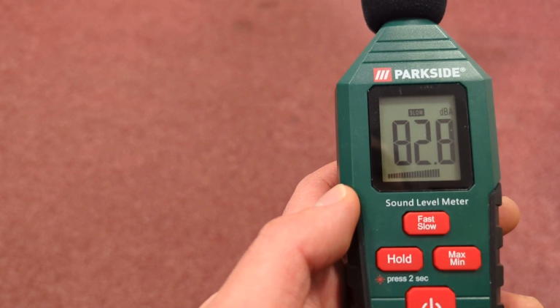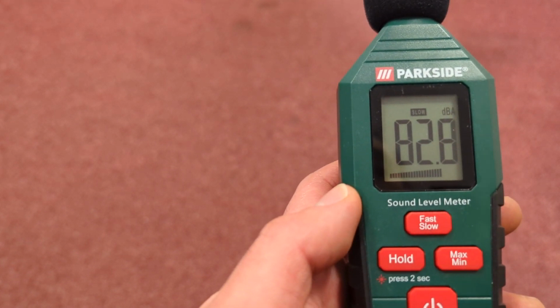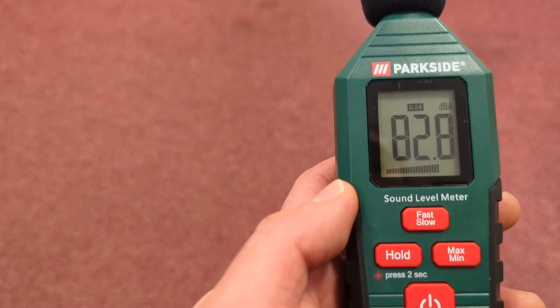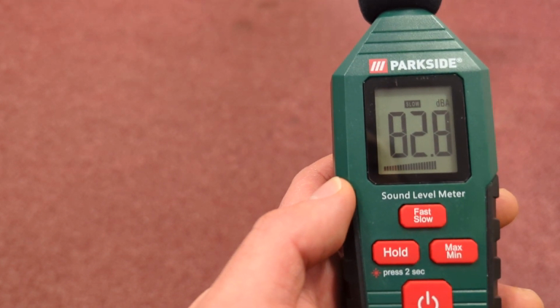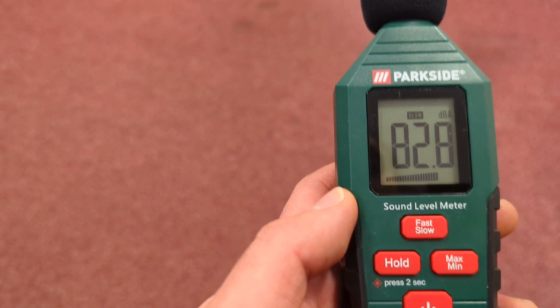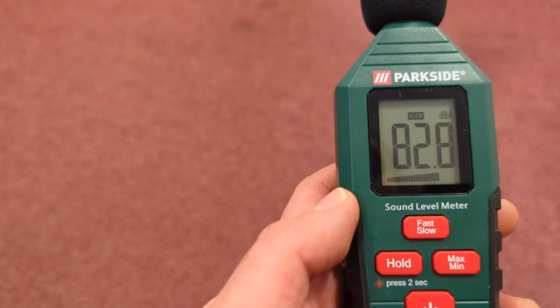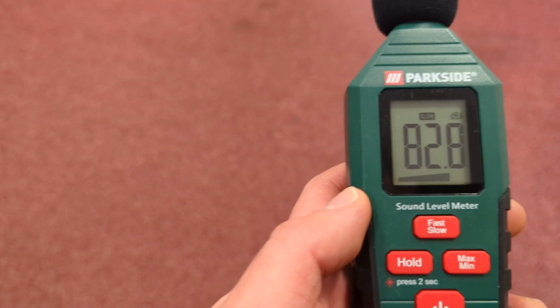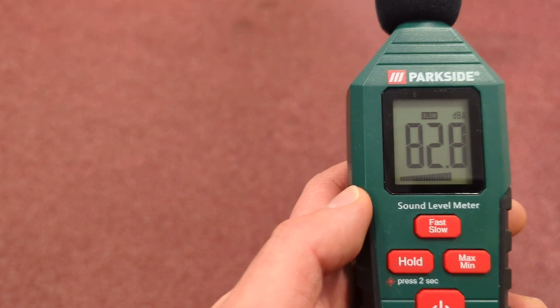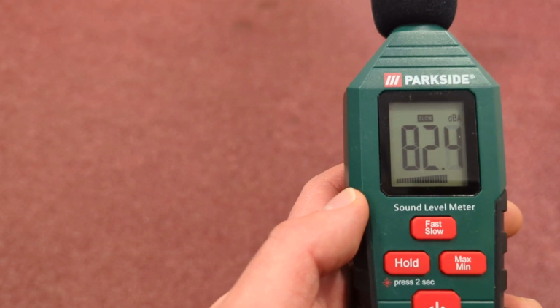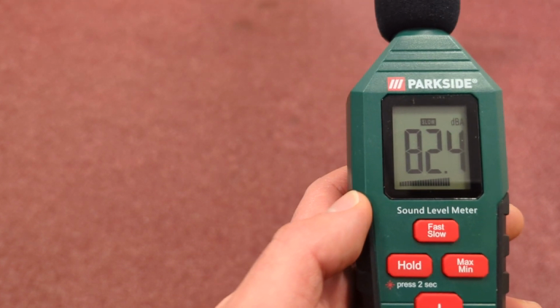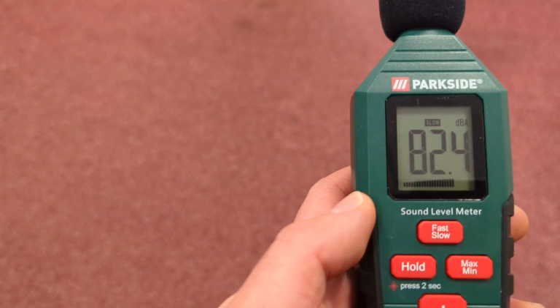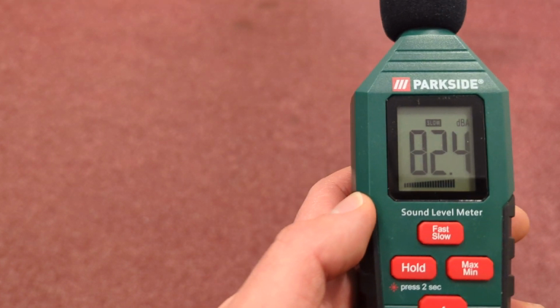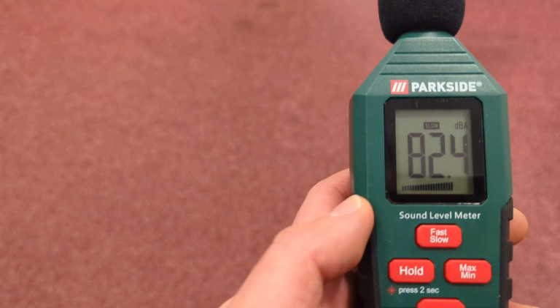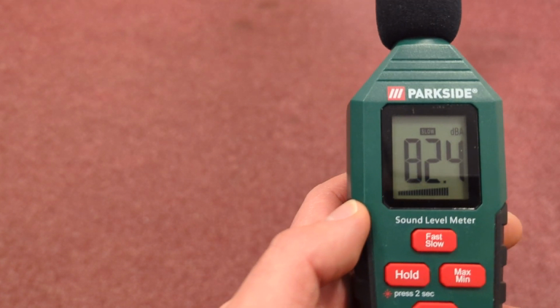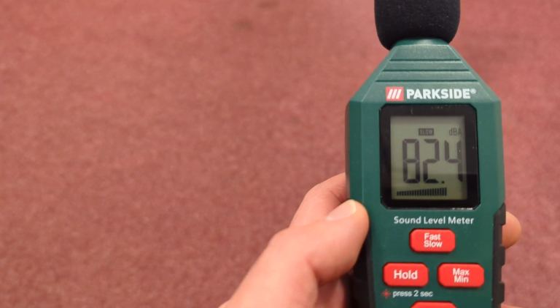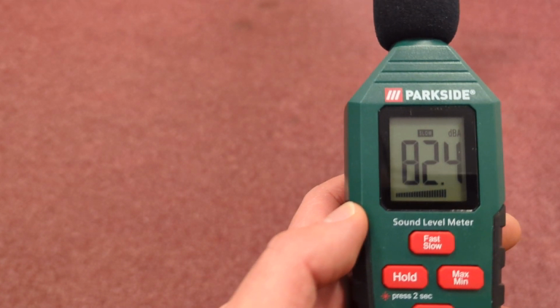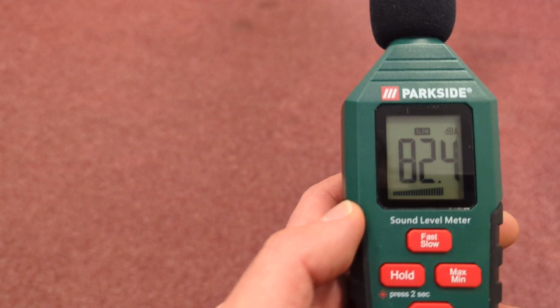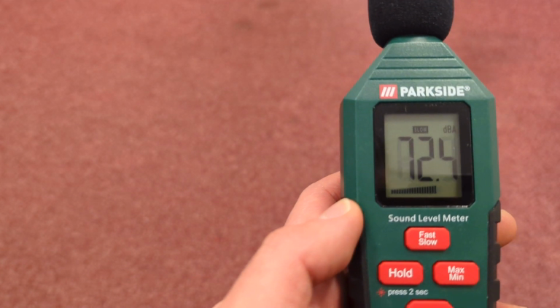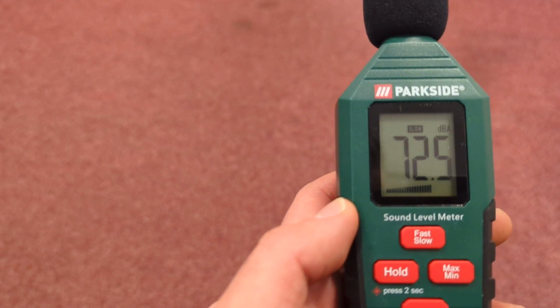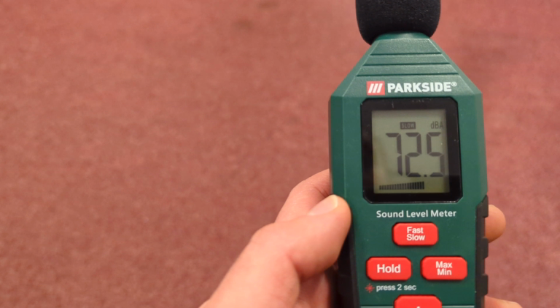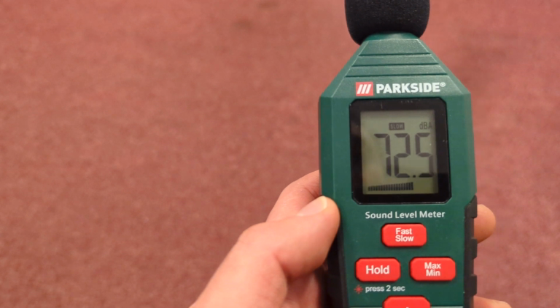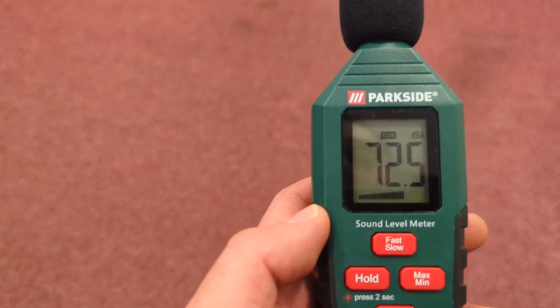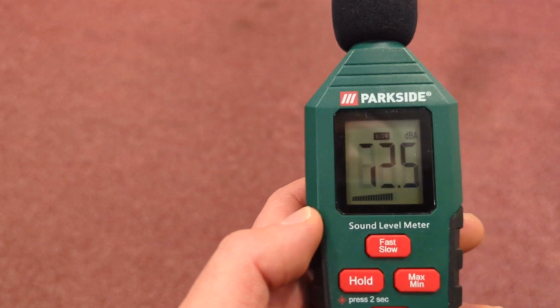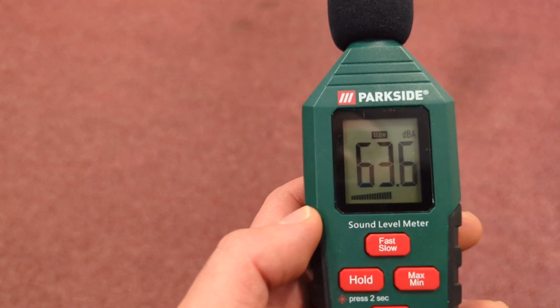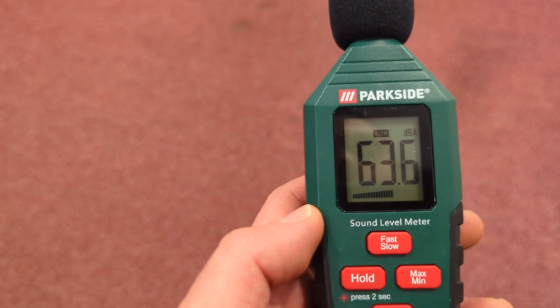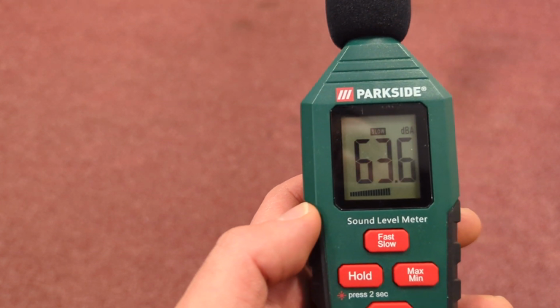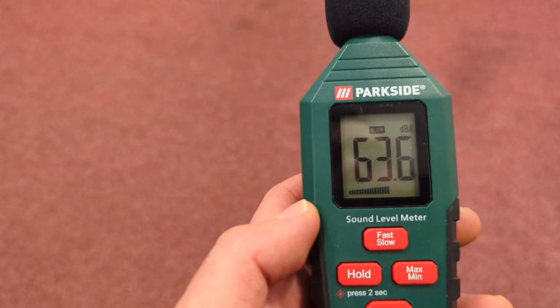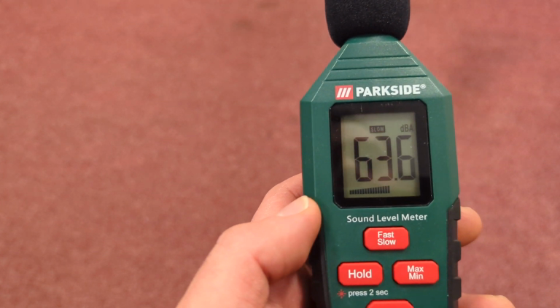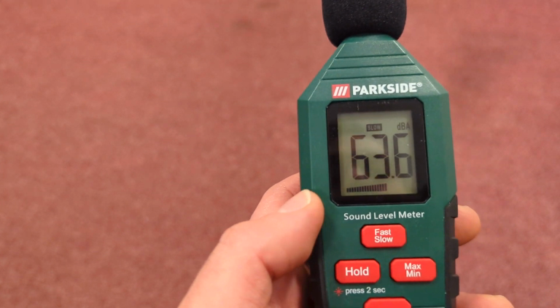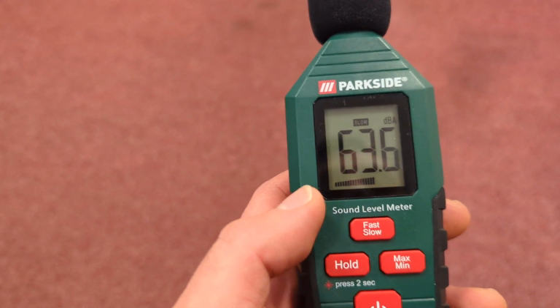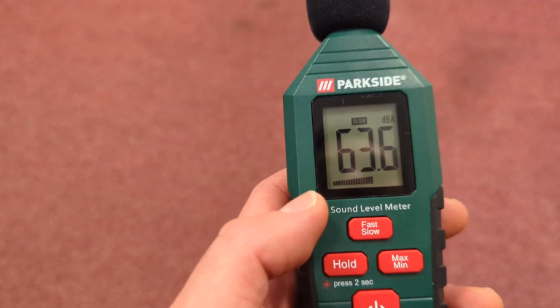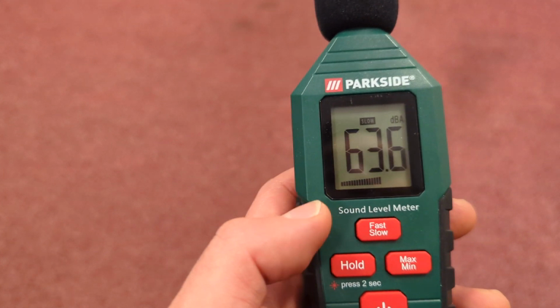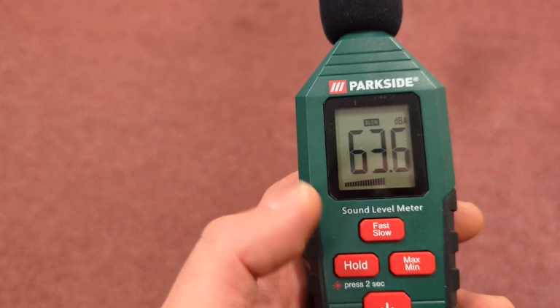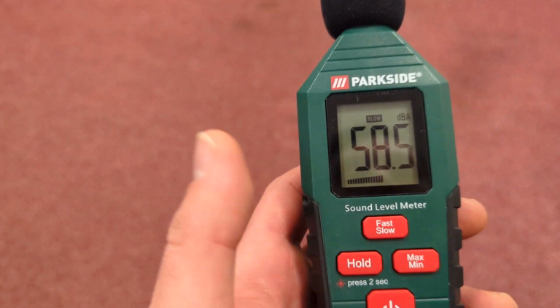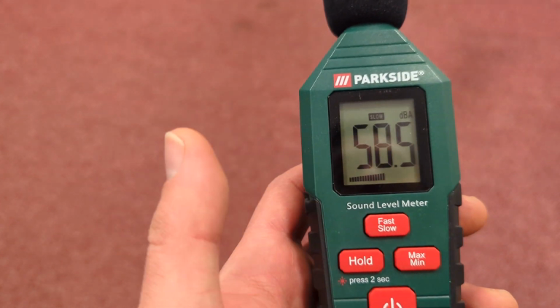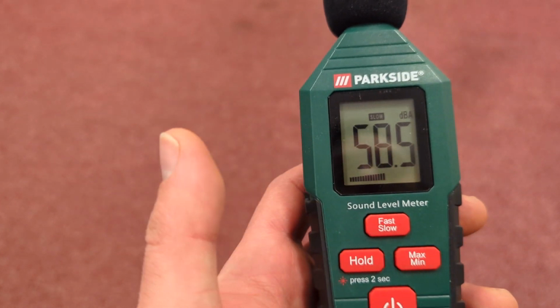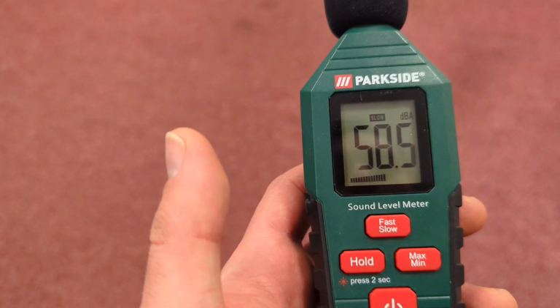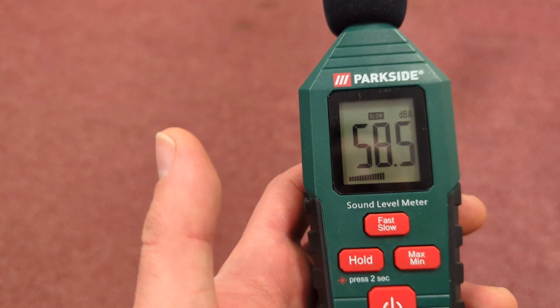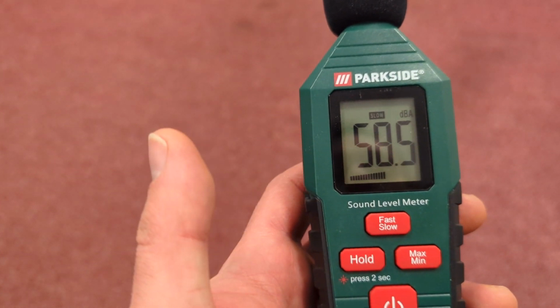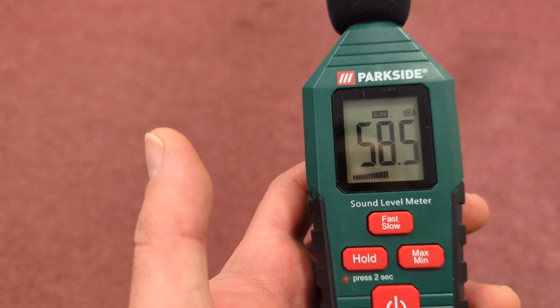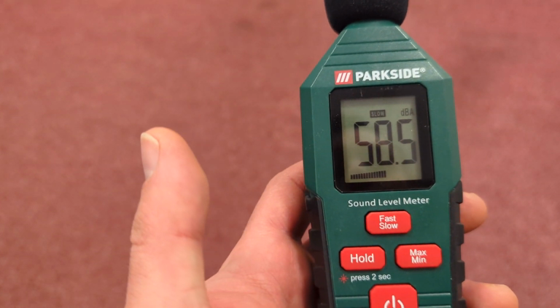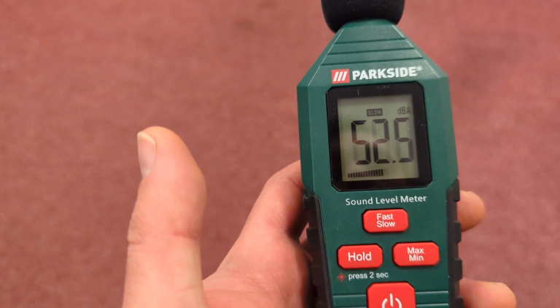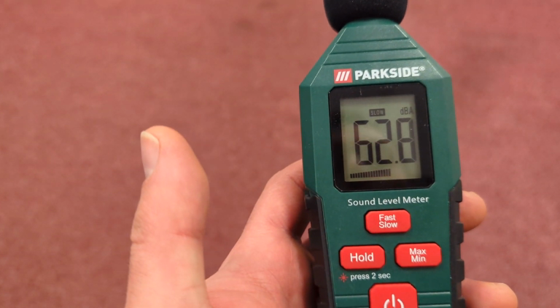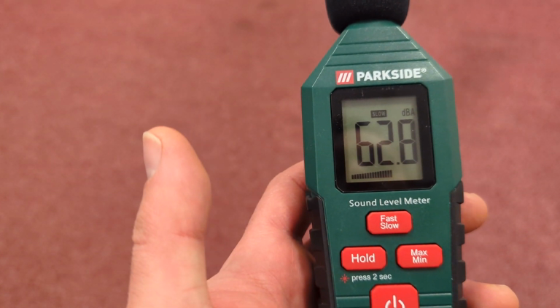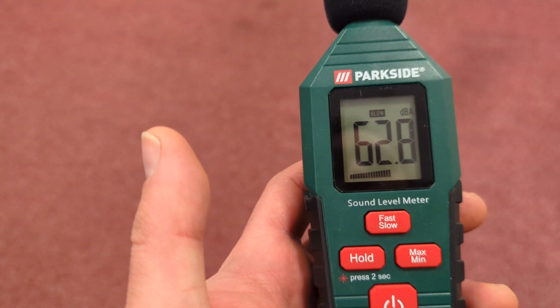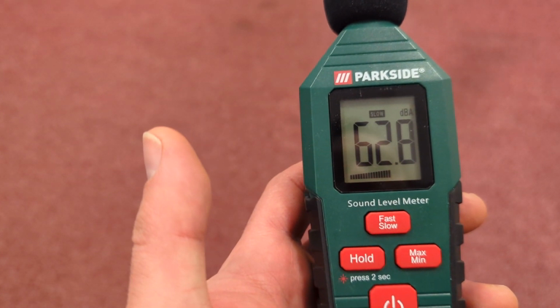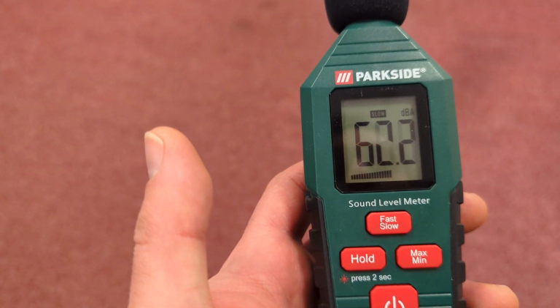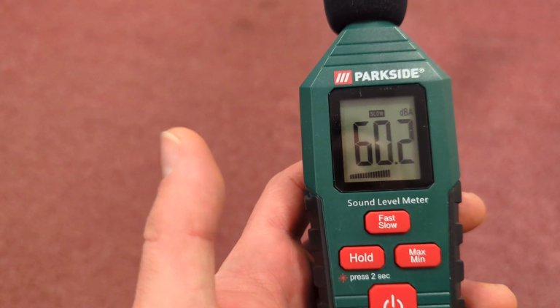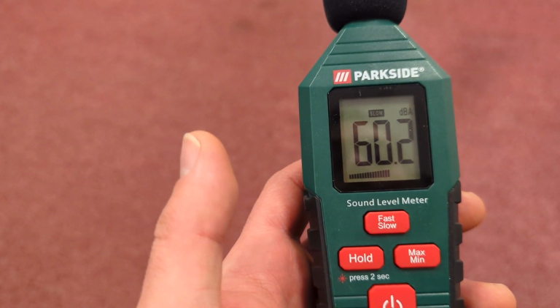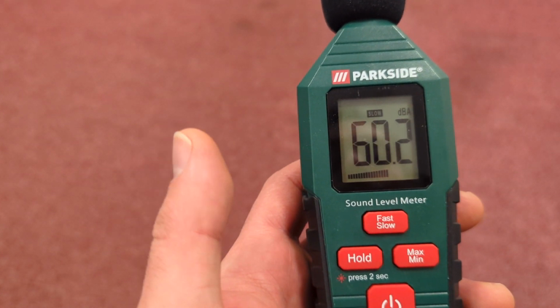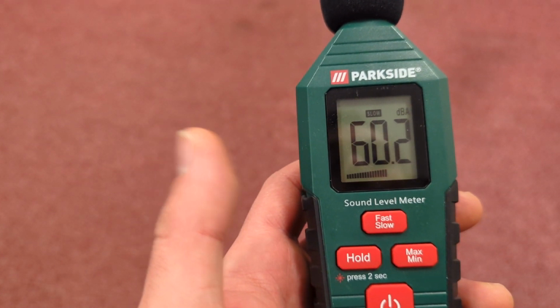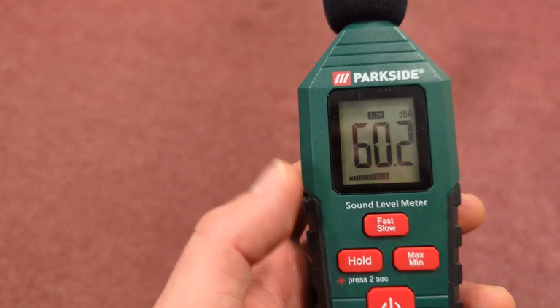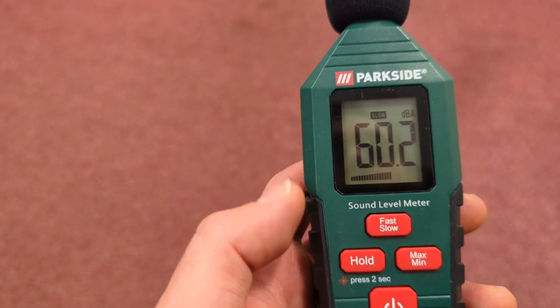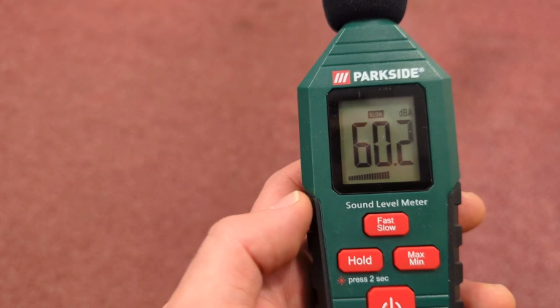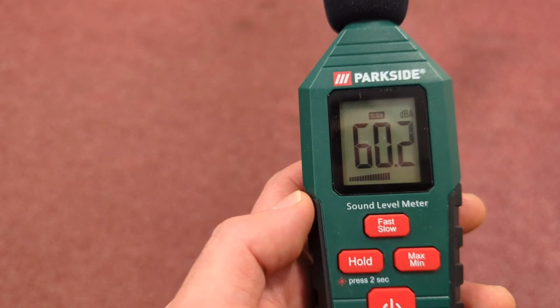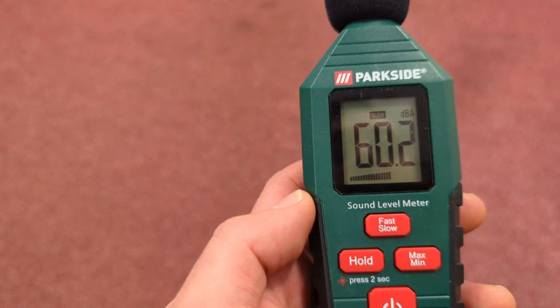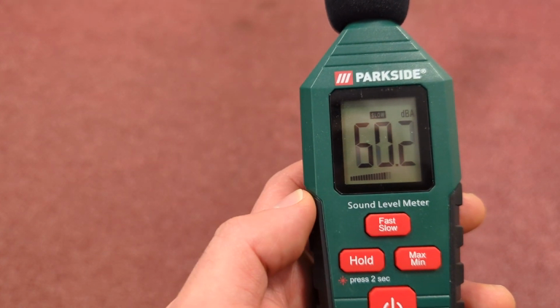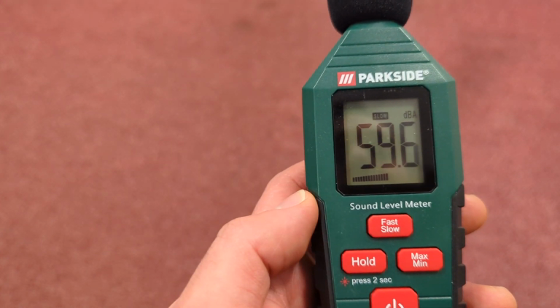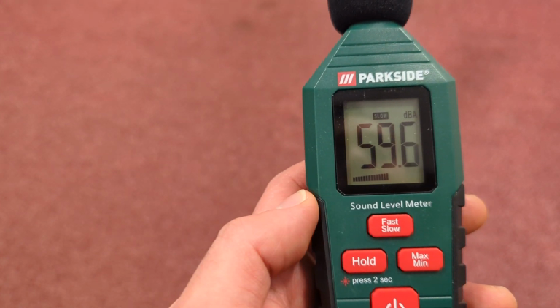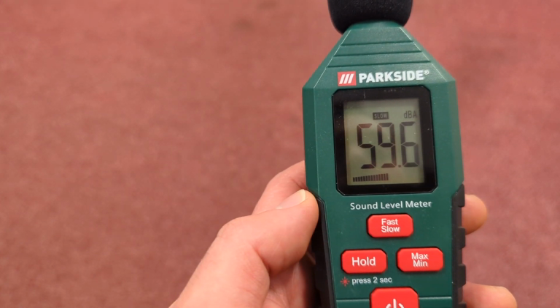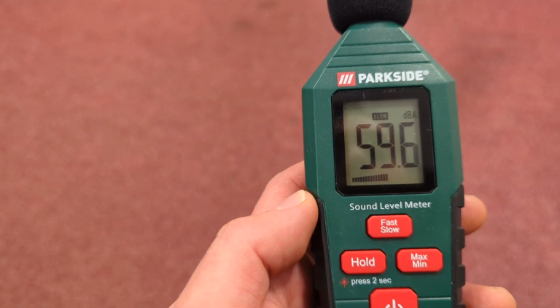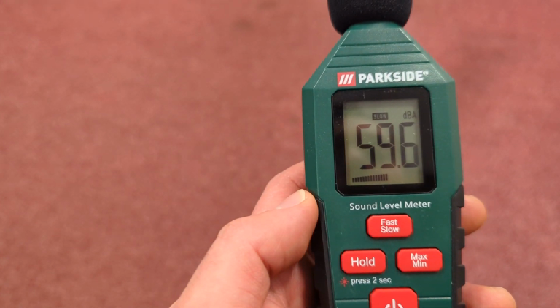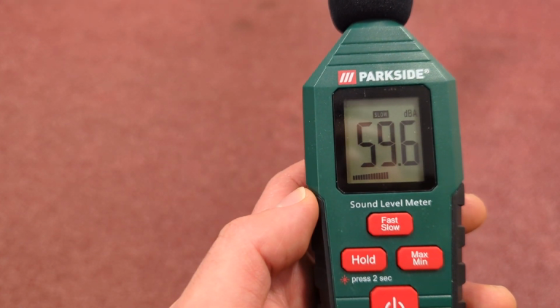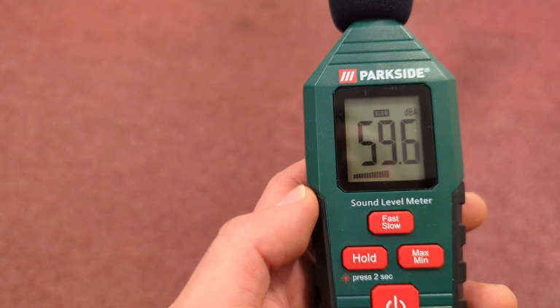We can see there, when I click my fingers, we've got 82 DBA, whereas when I'm talking it's much lower, around 60 DBA.